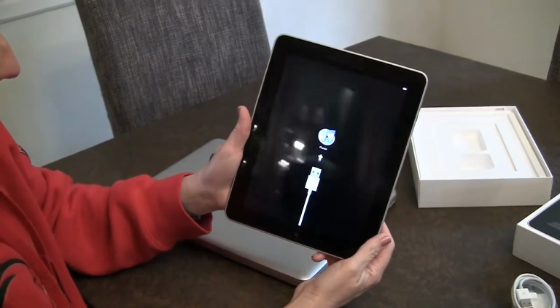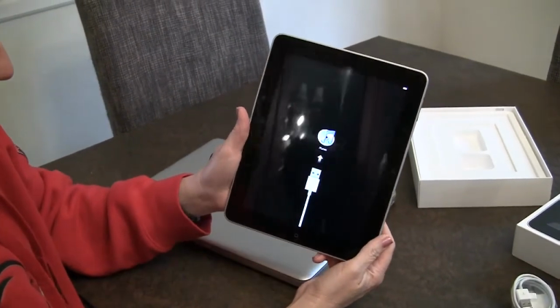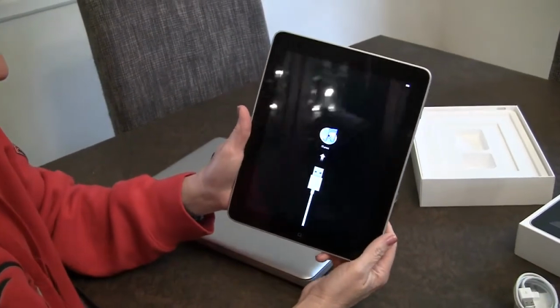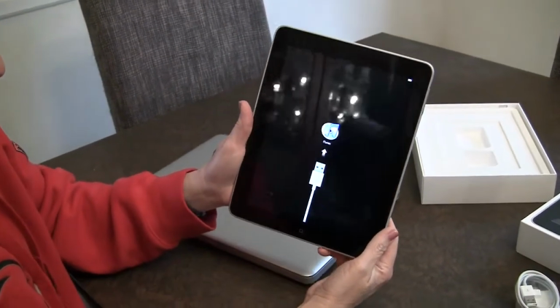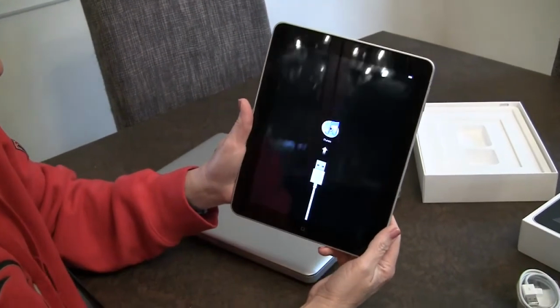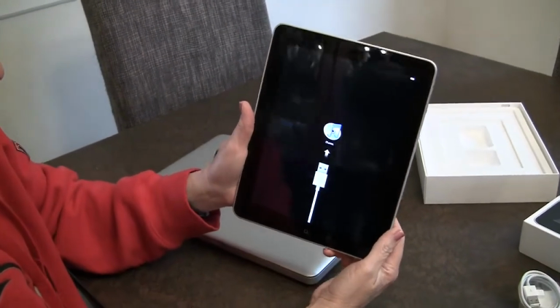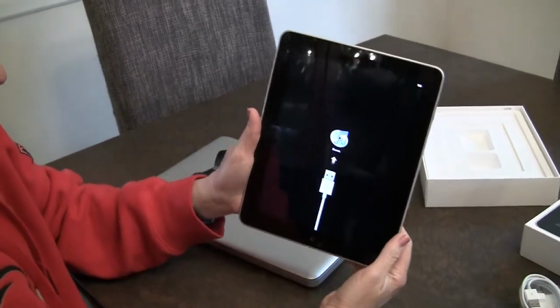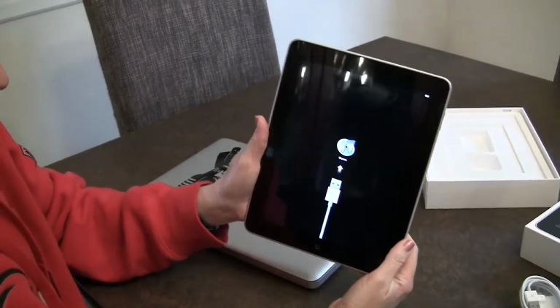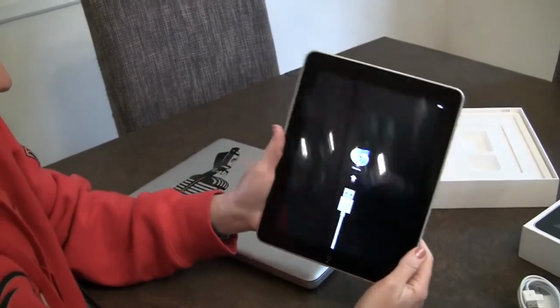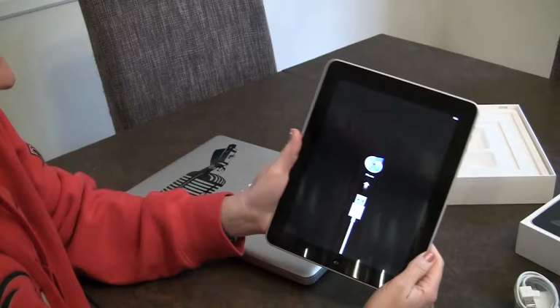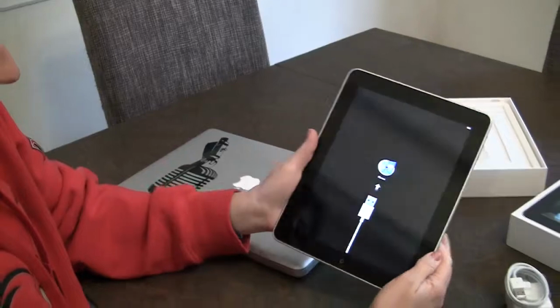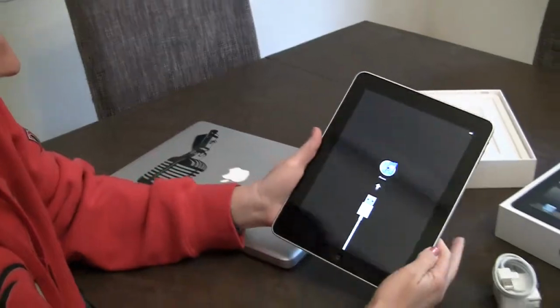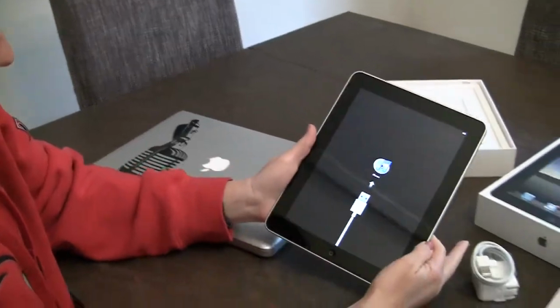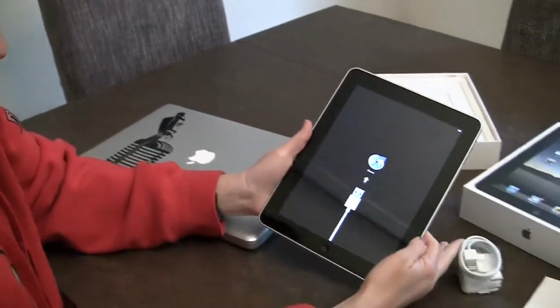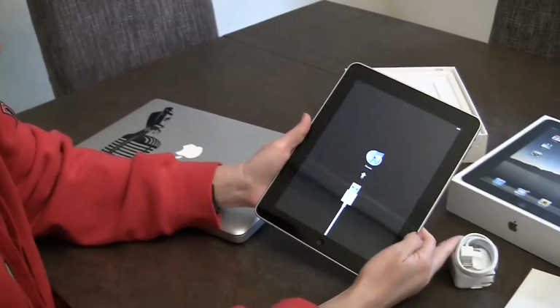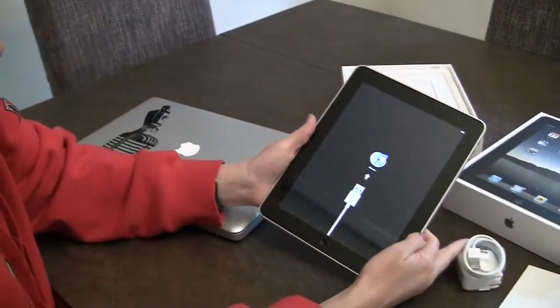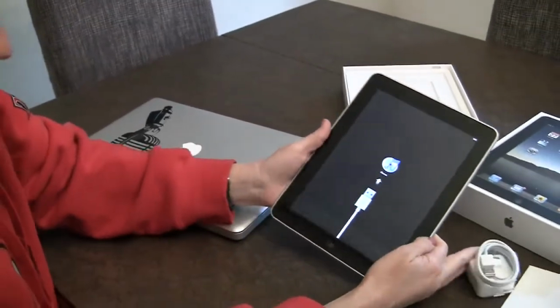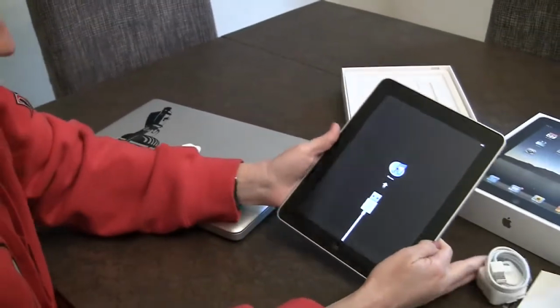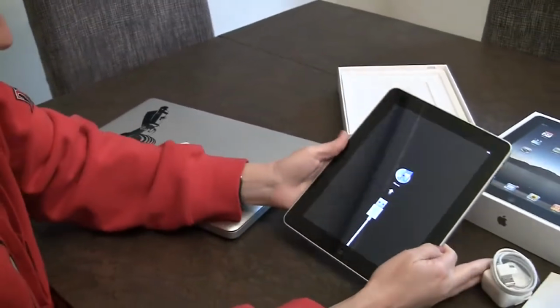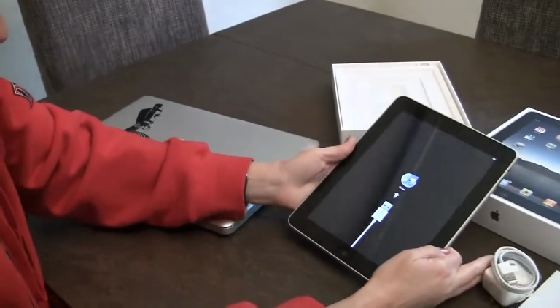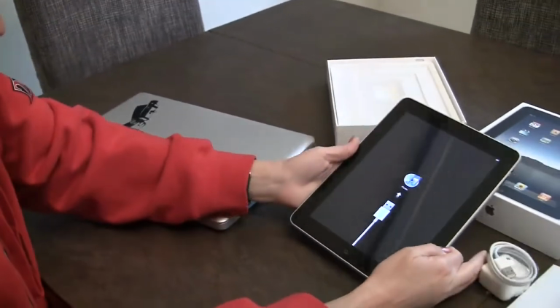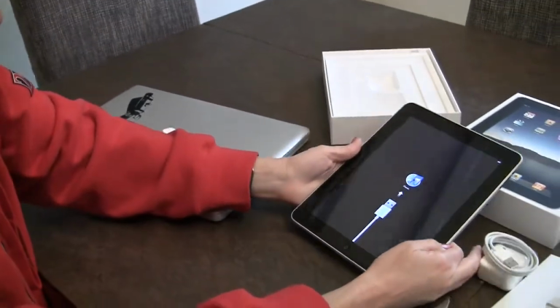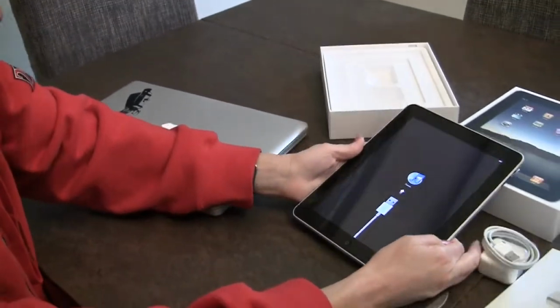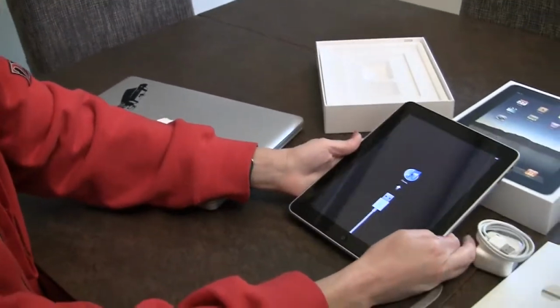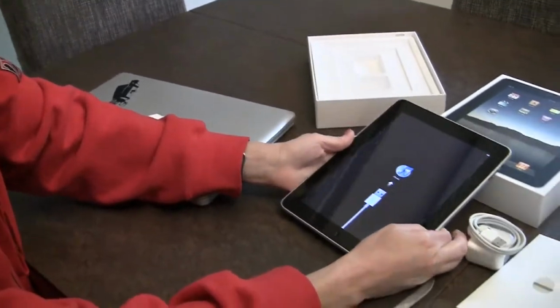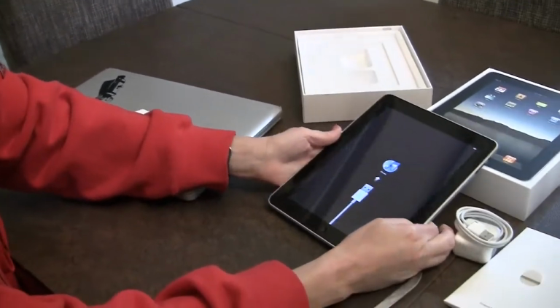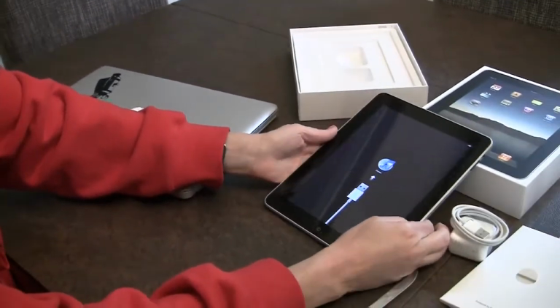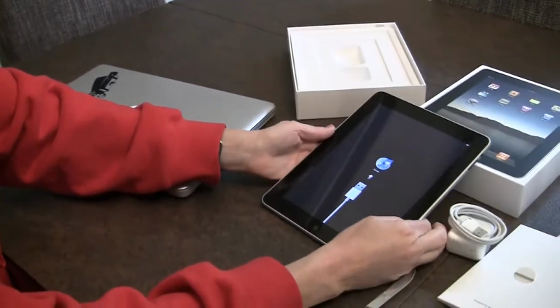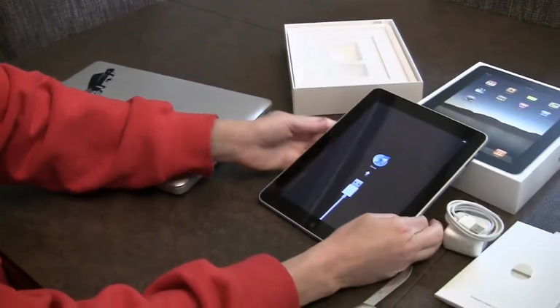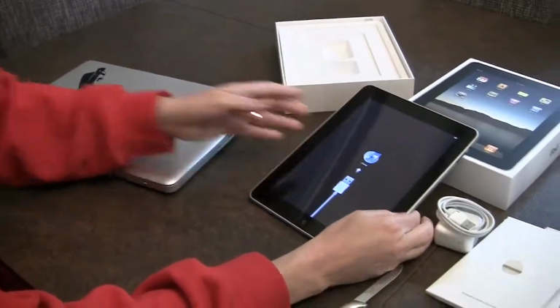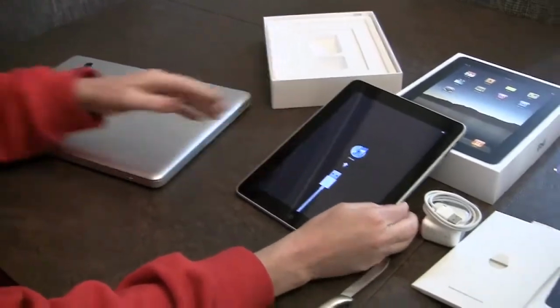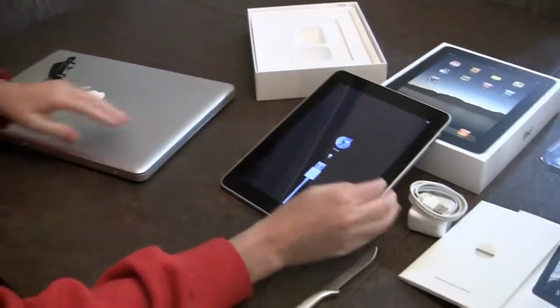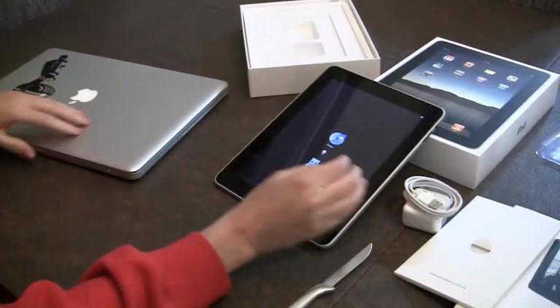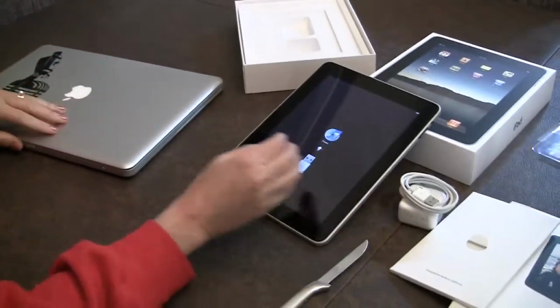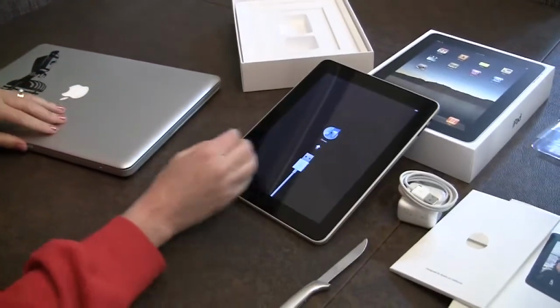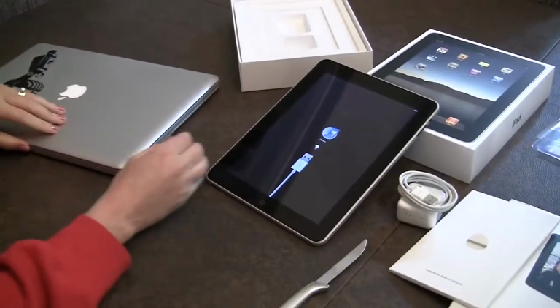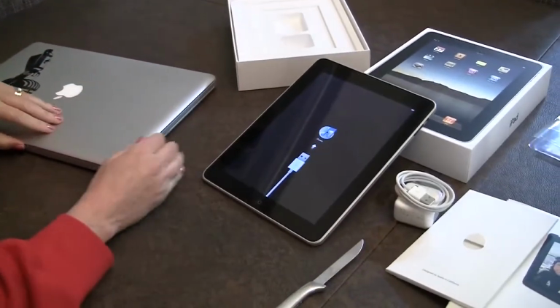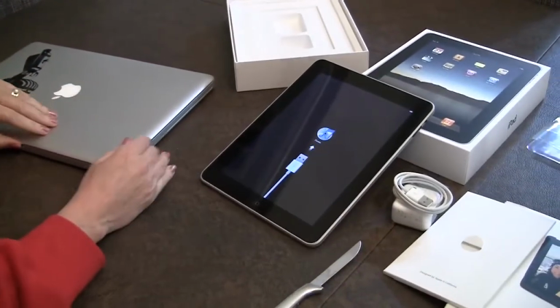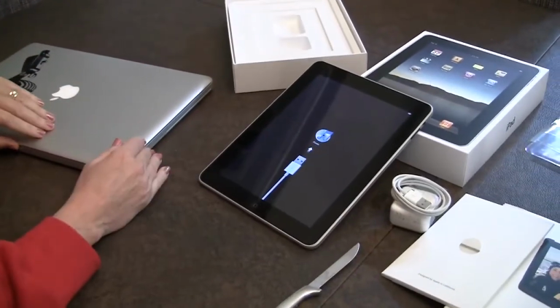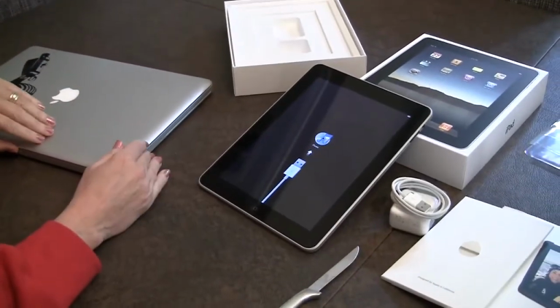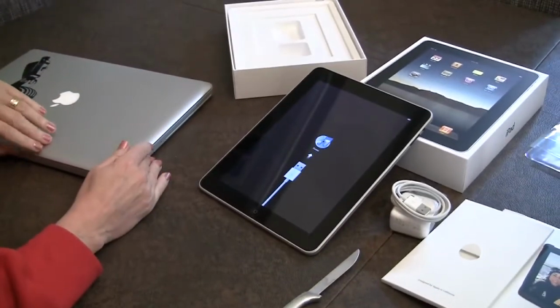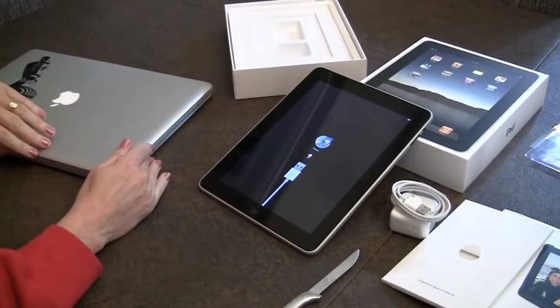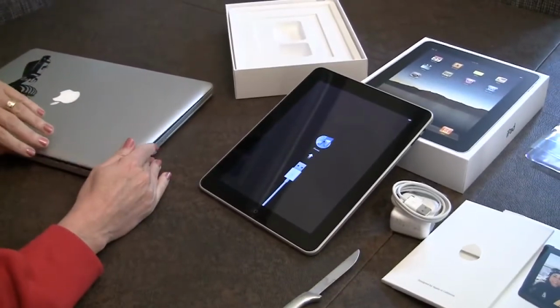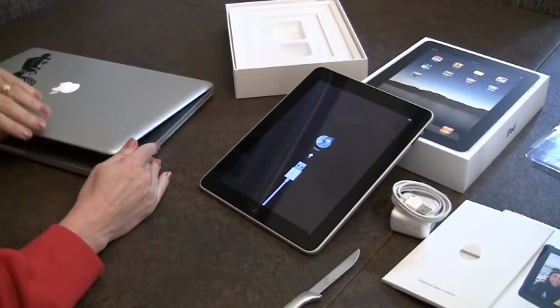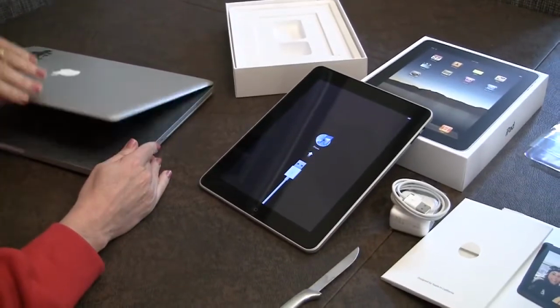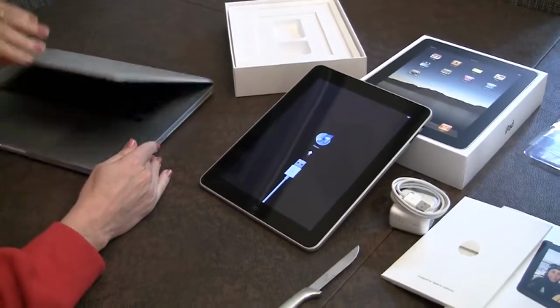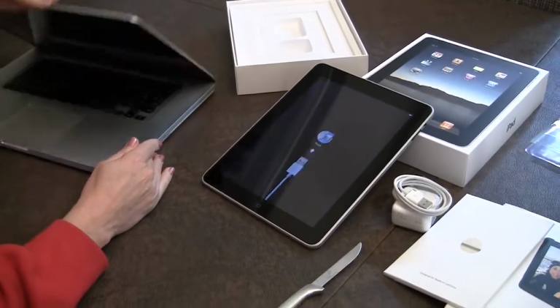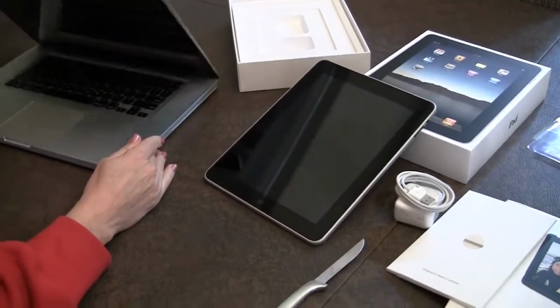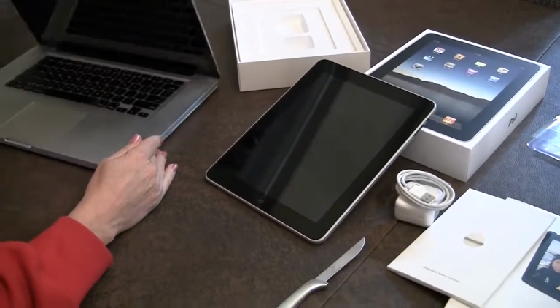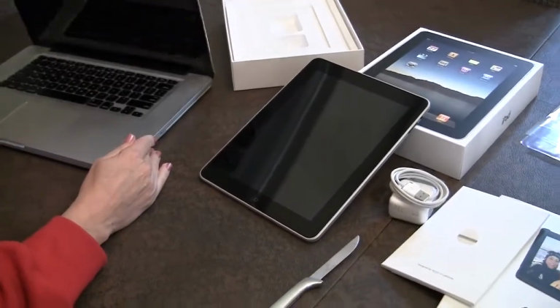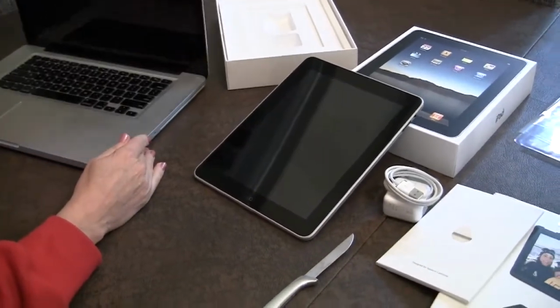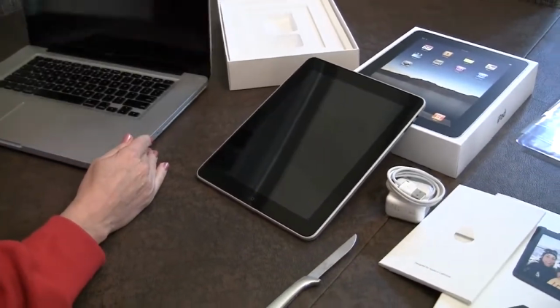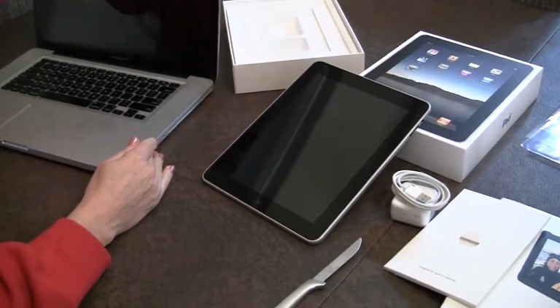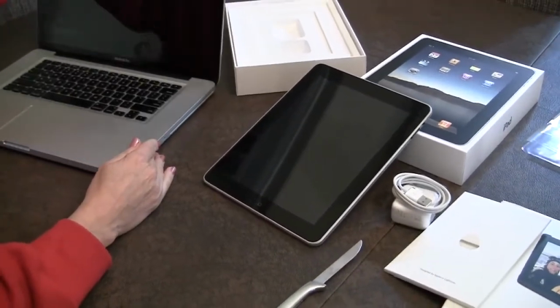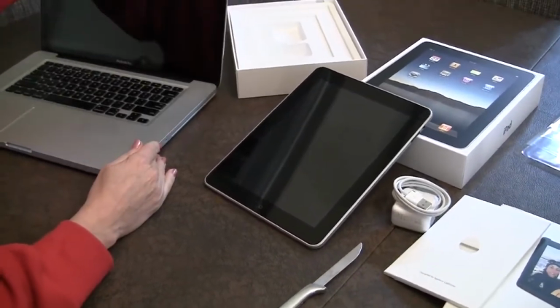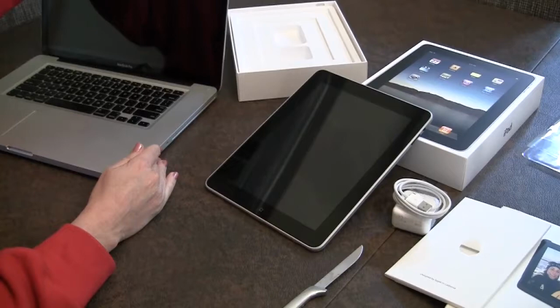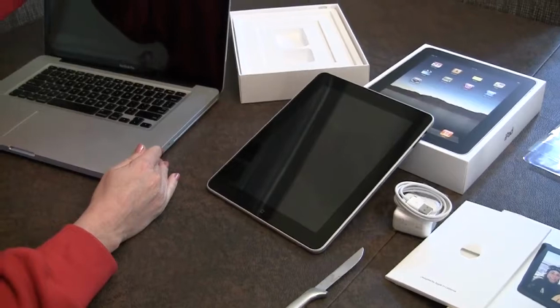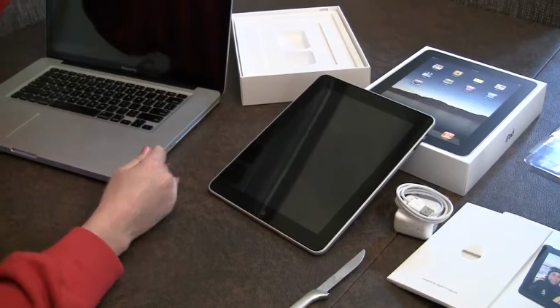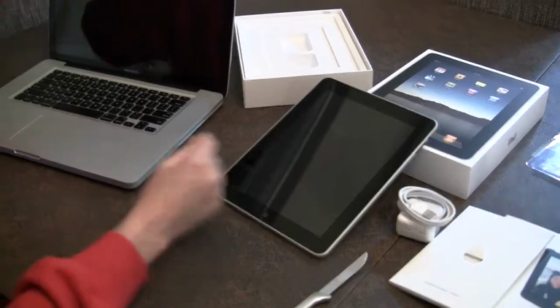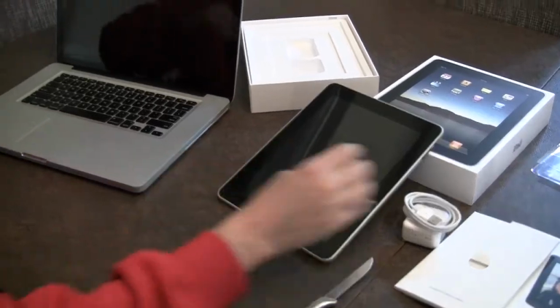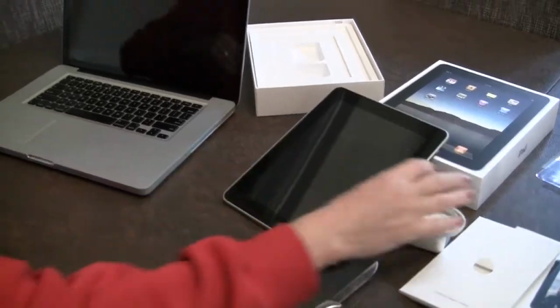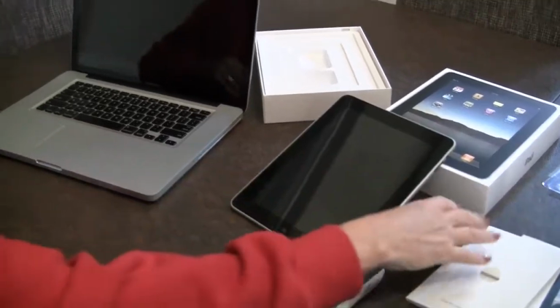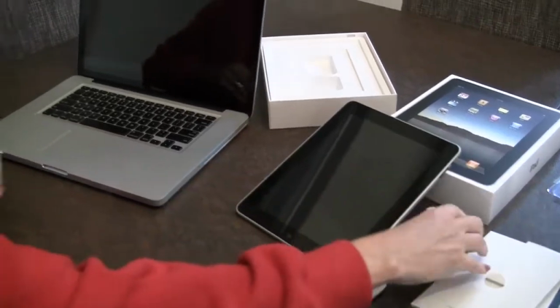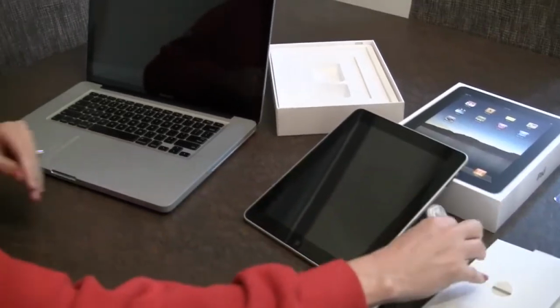Just taking the plastic off turns it on, huh? Well, I must have bumped it. Lindsay's in the background saying that I turned it on. I did not — I didn't remember turning it on.